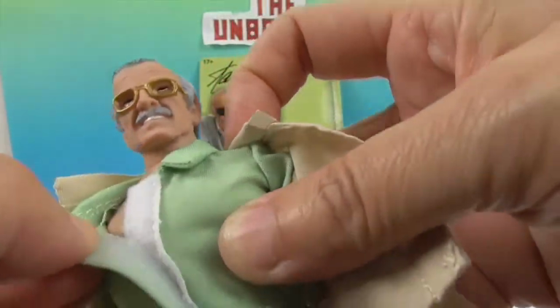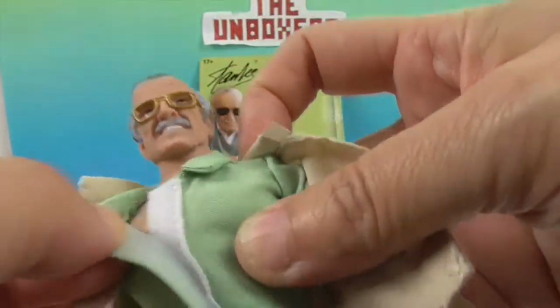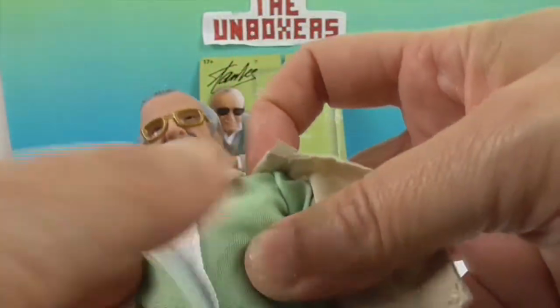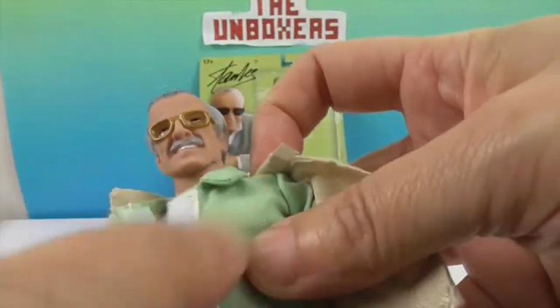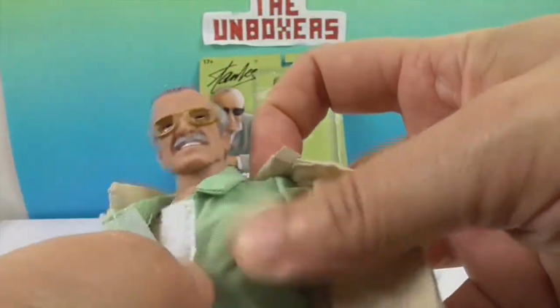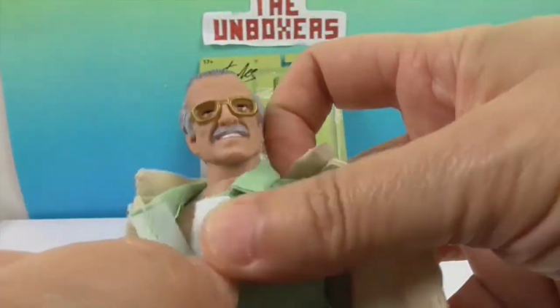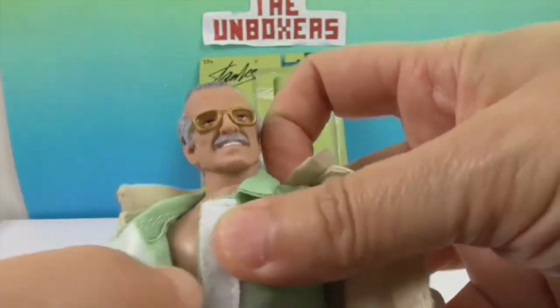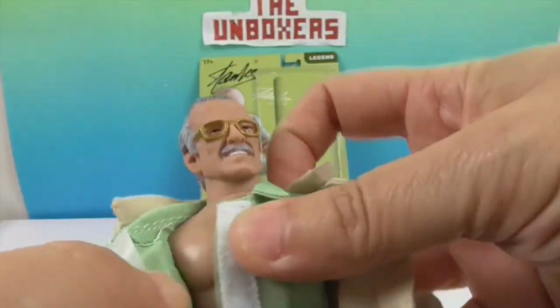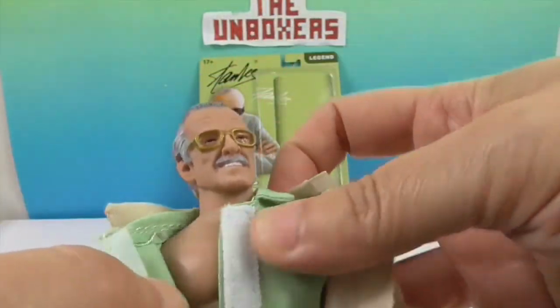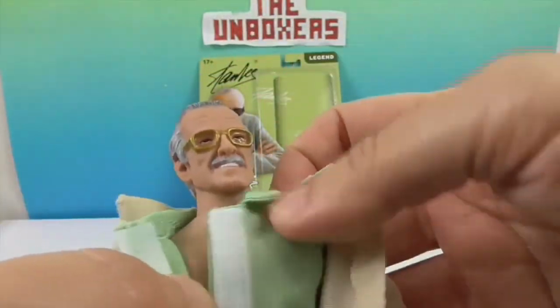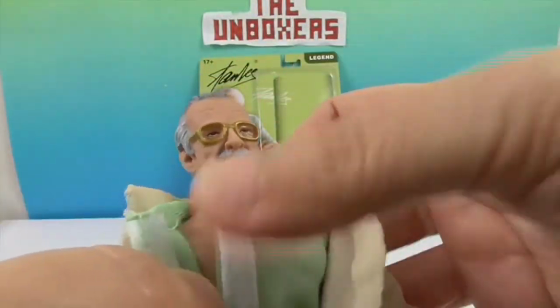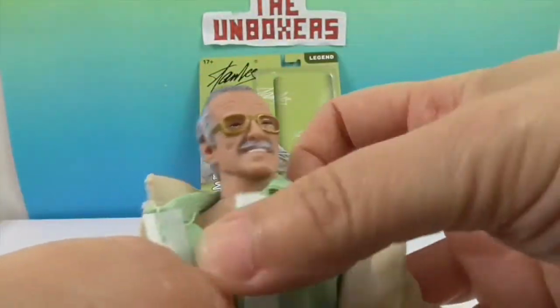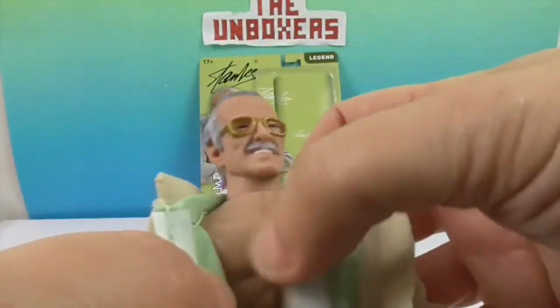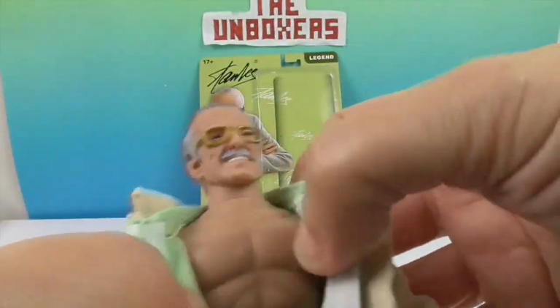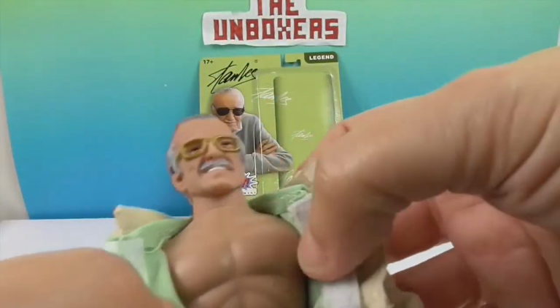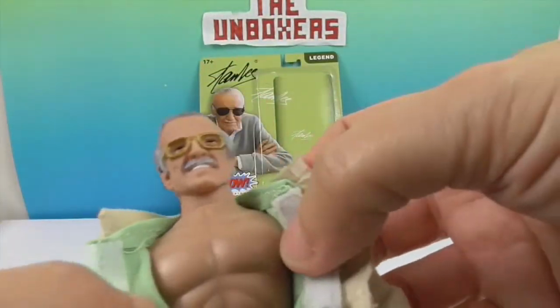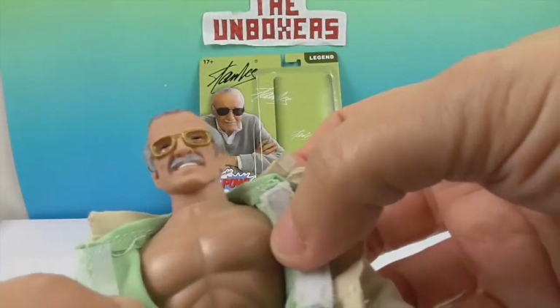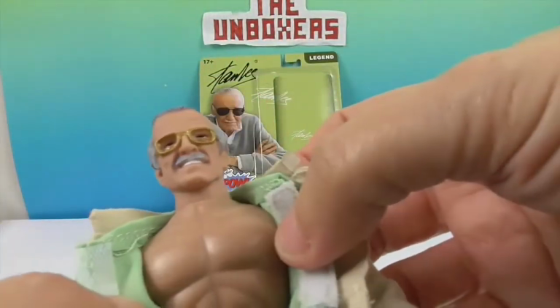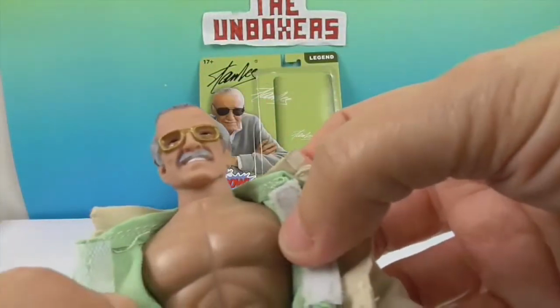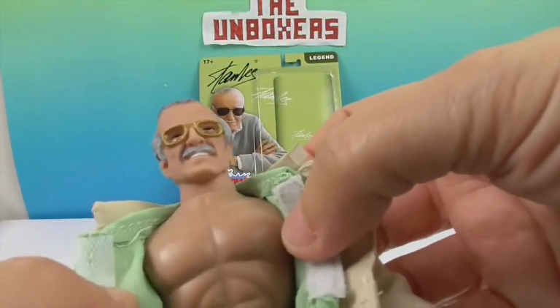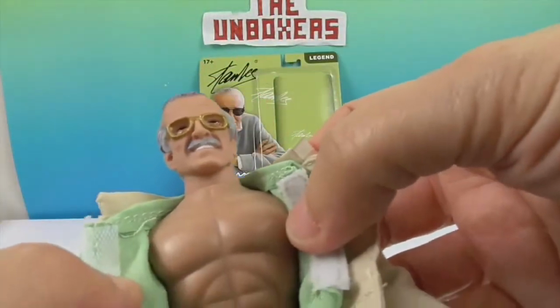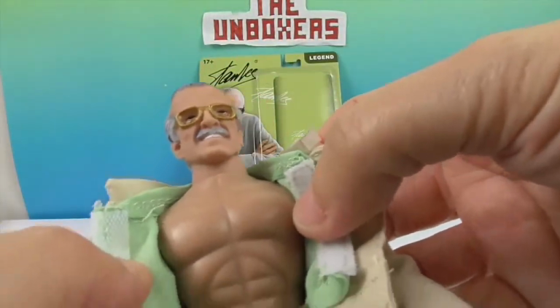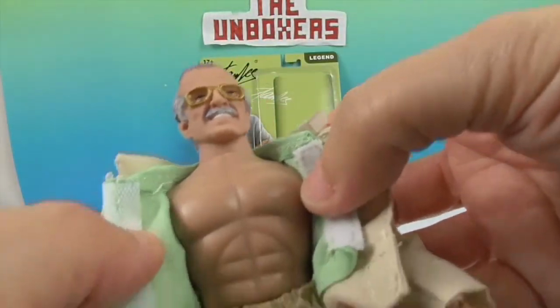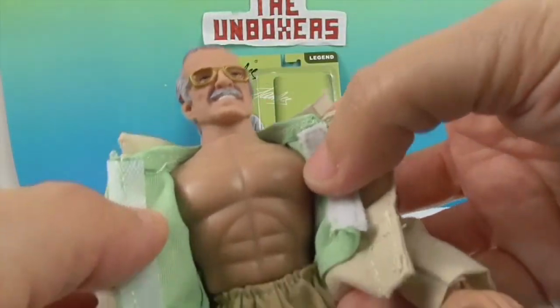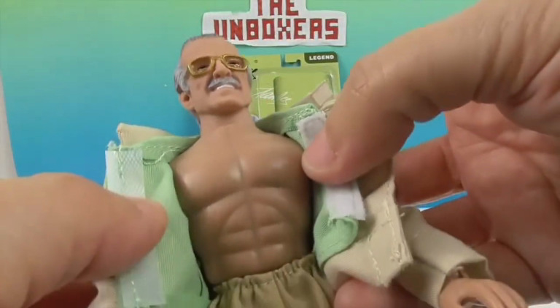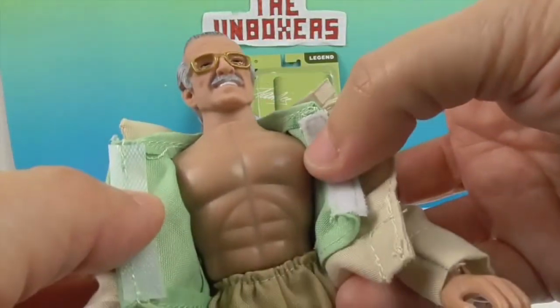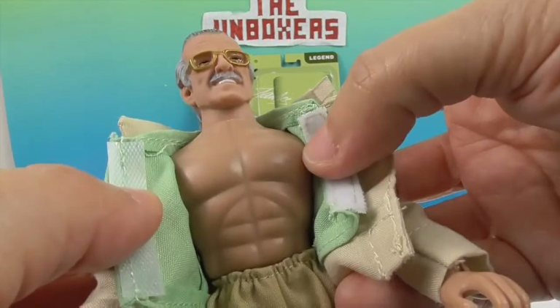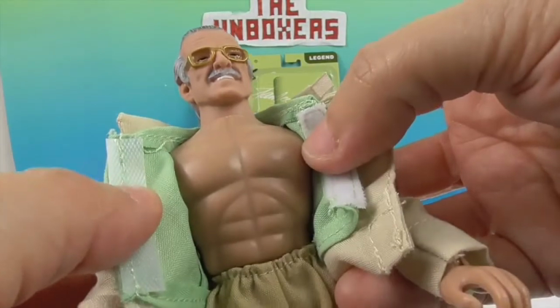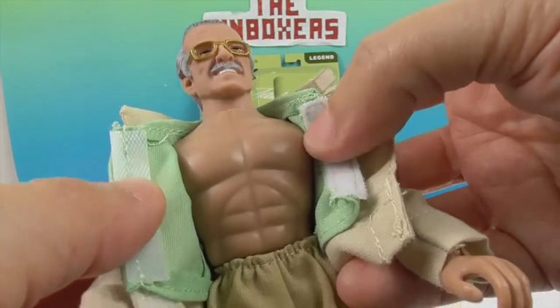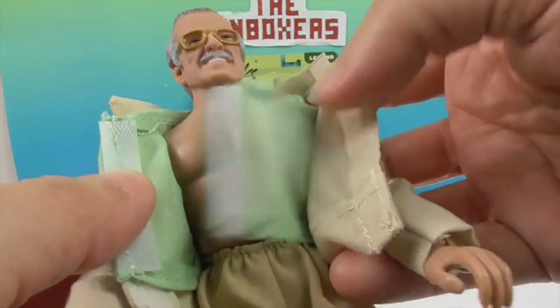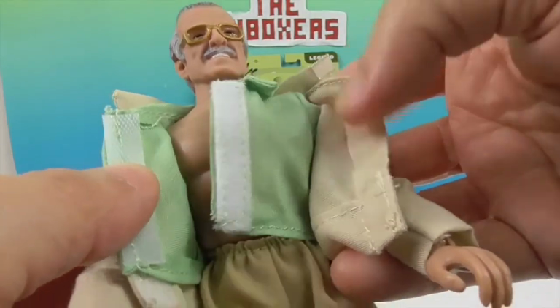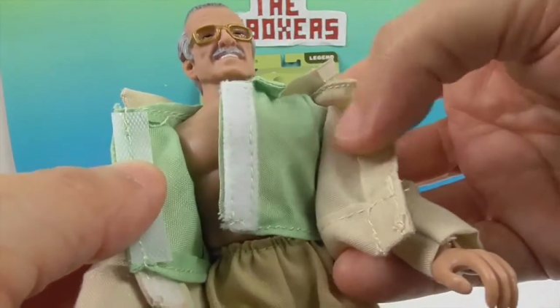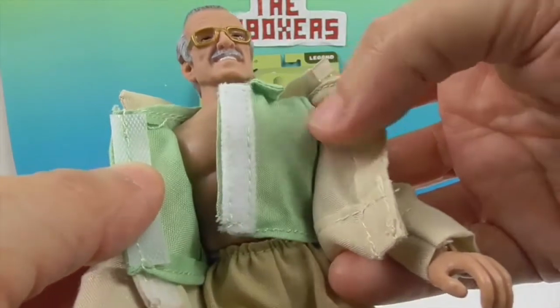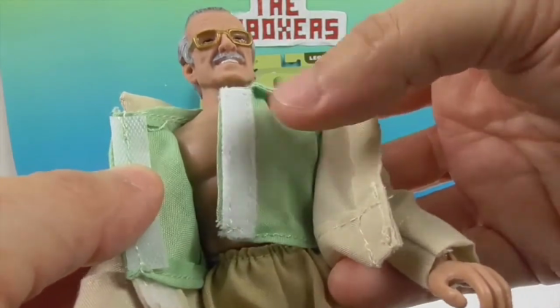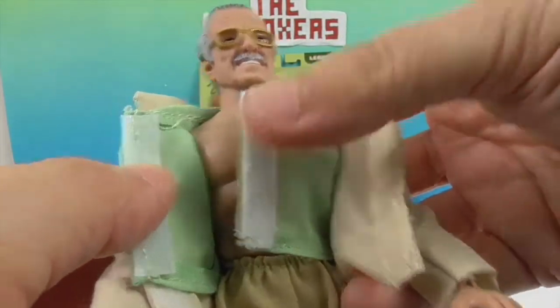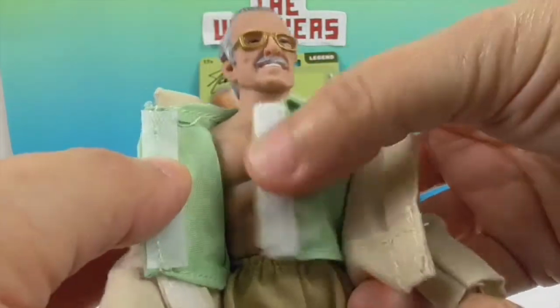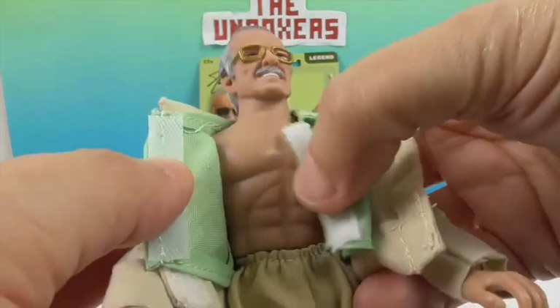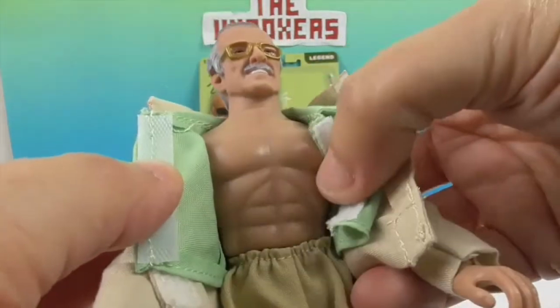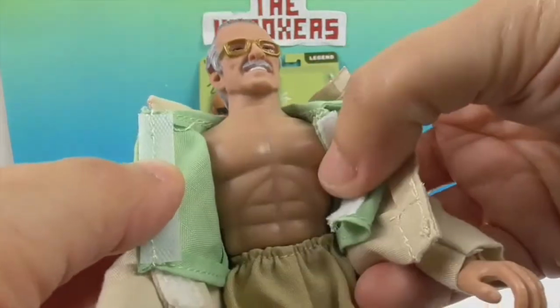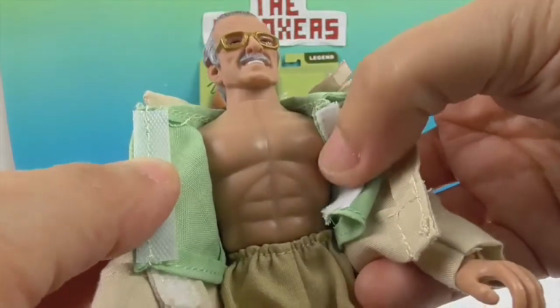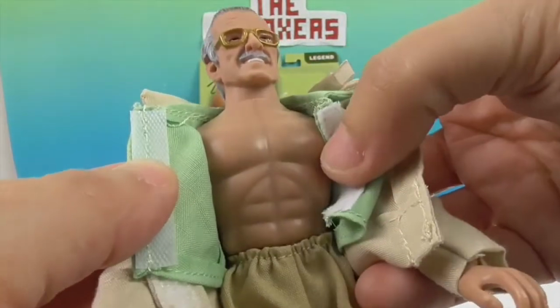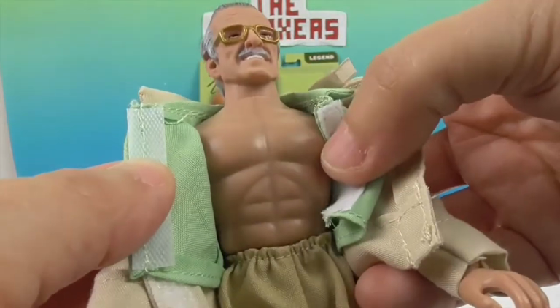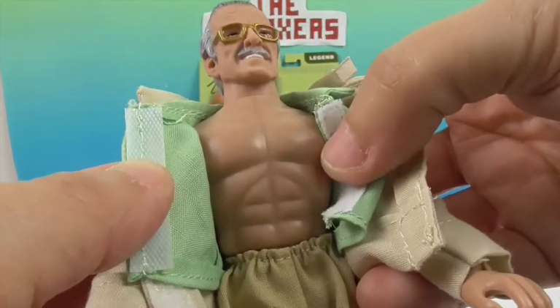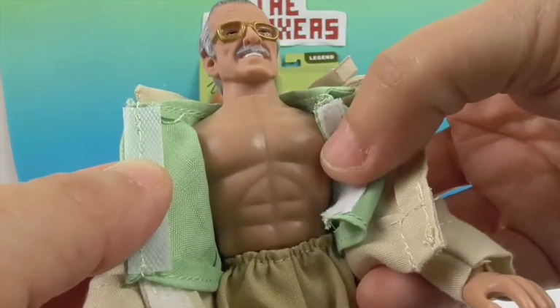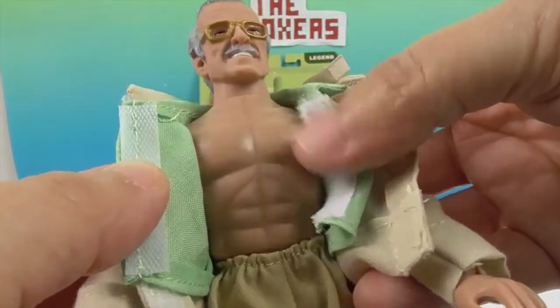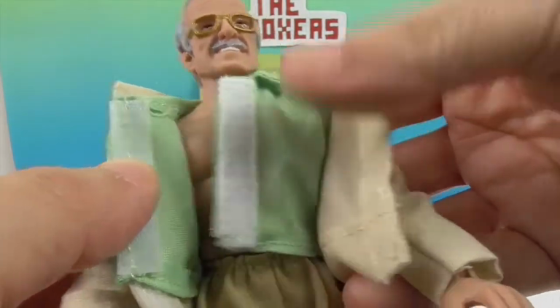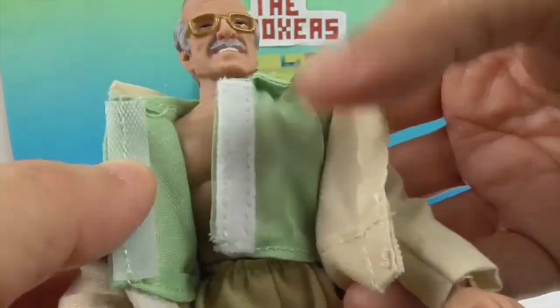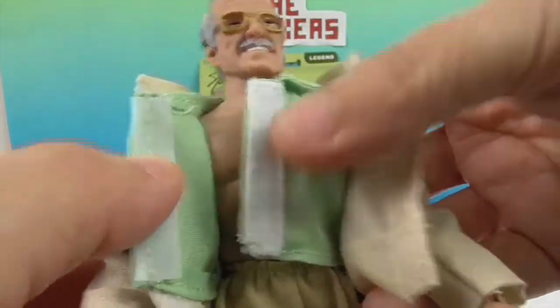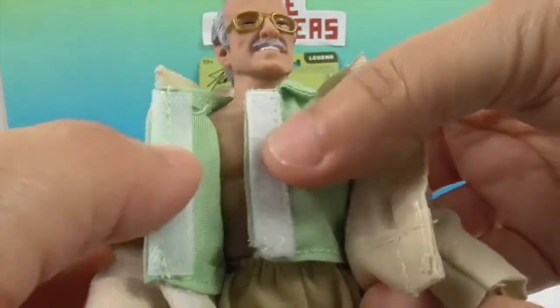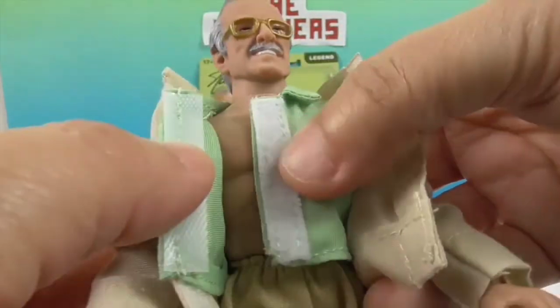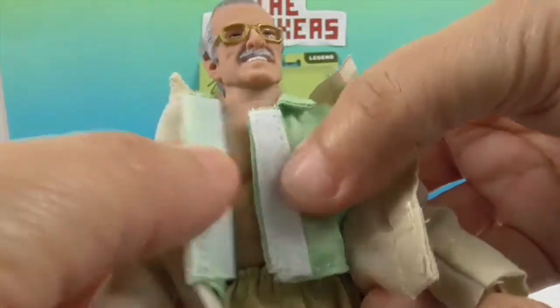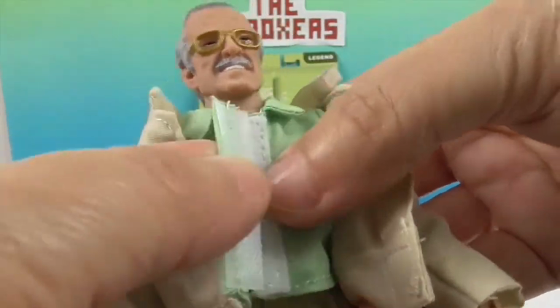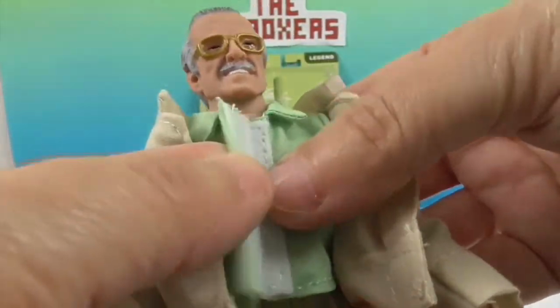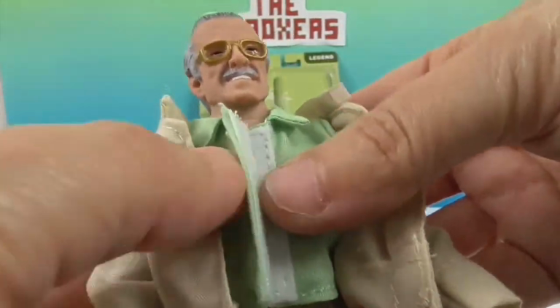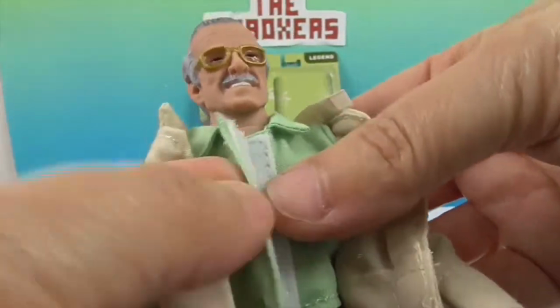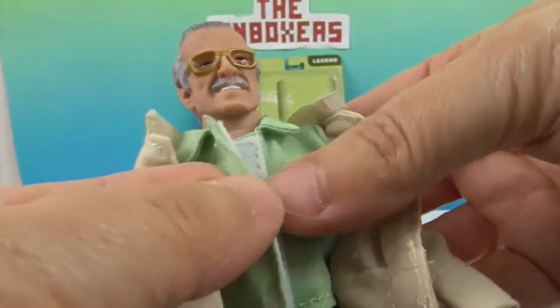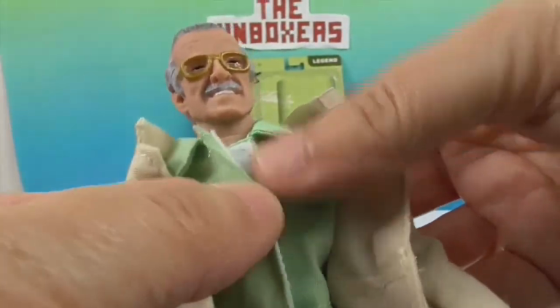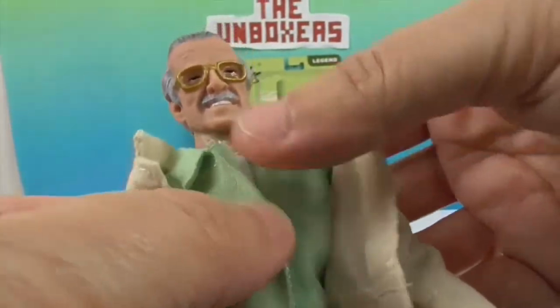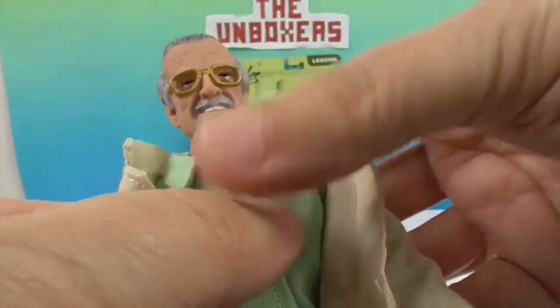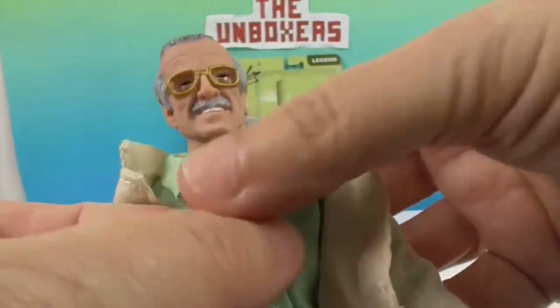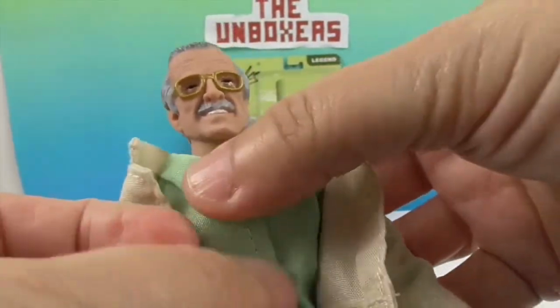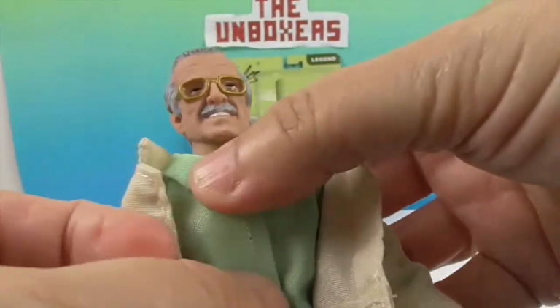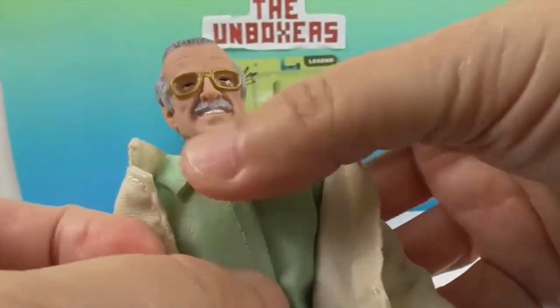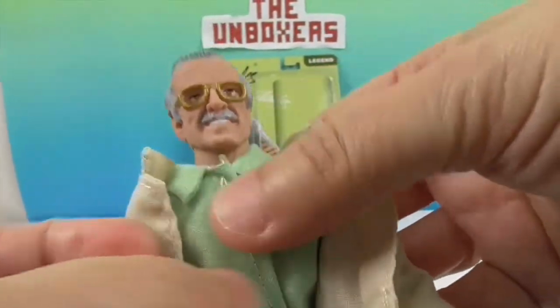You can swap out his shirt — oh, he's got abs! Super Stan! Abs for days!